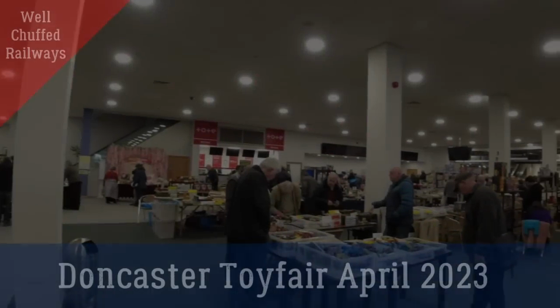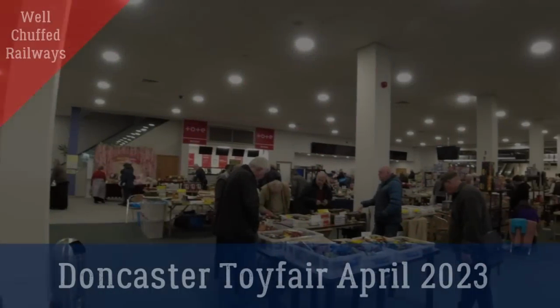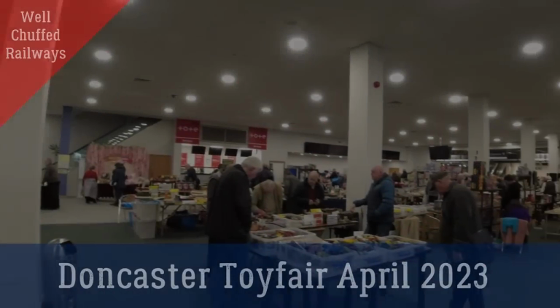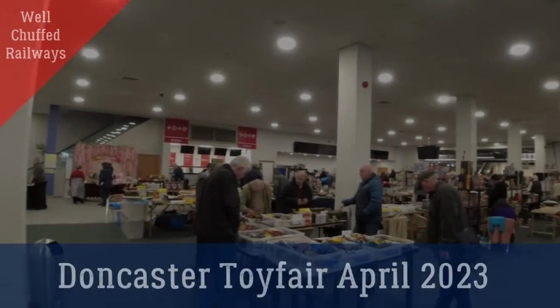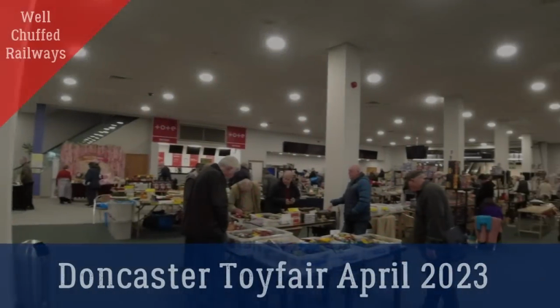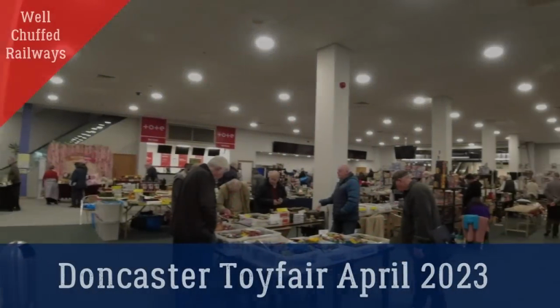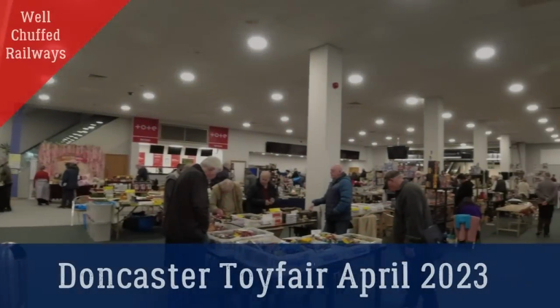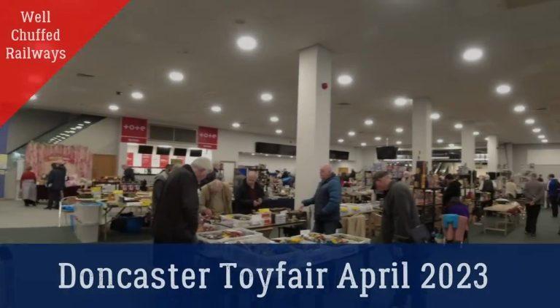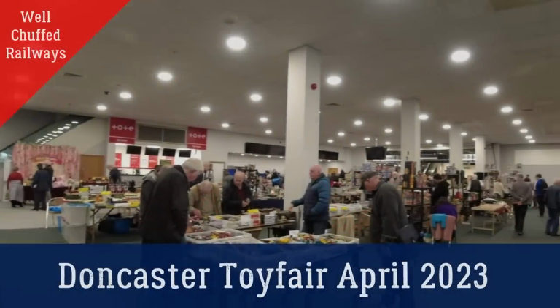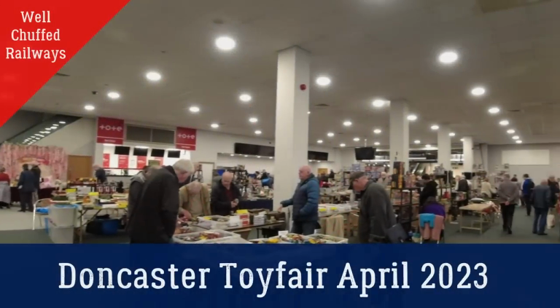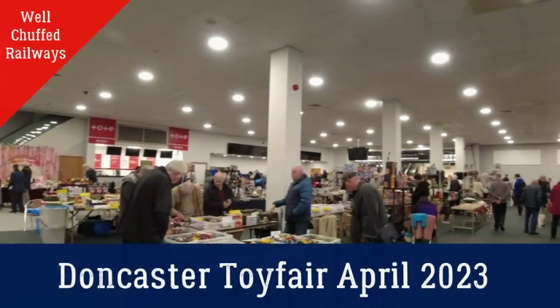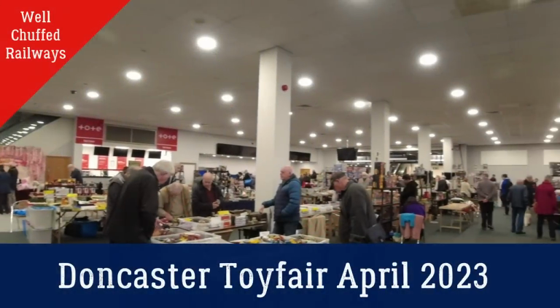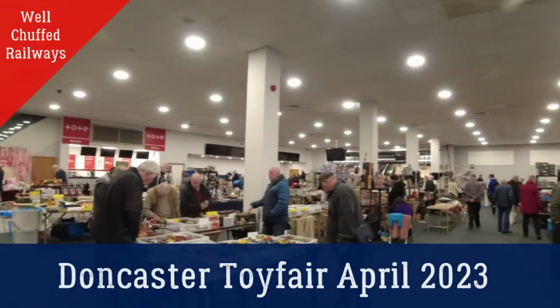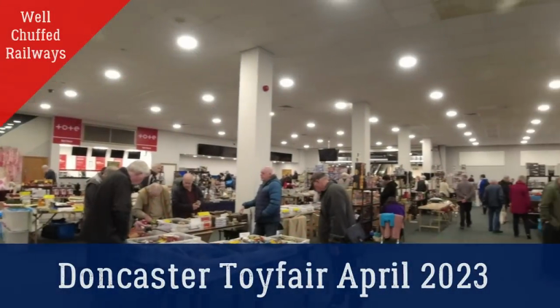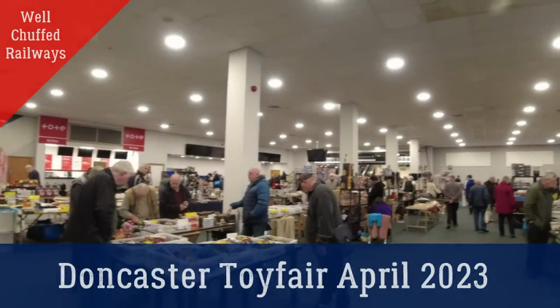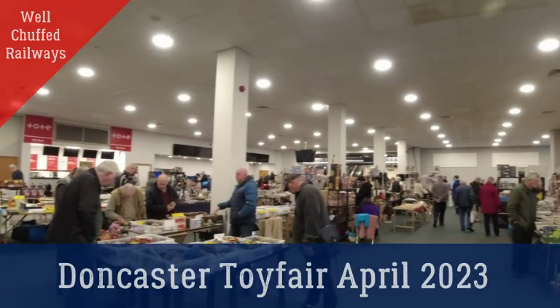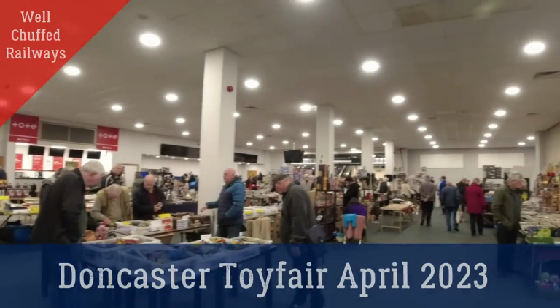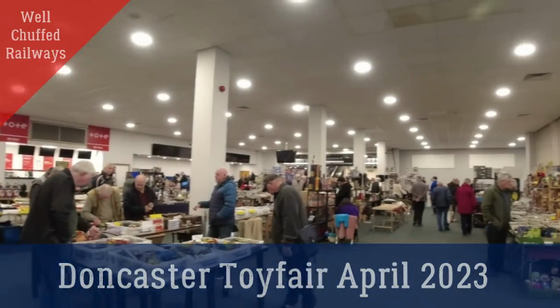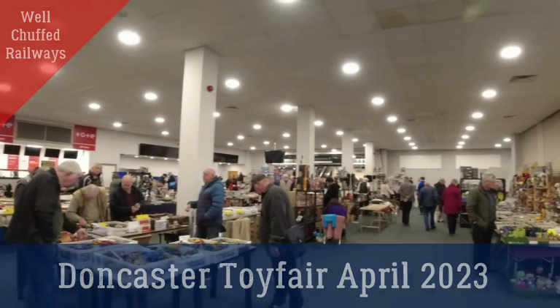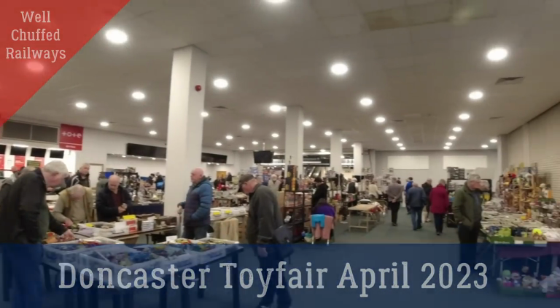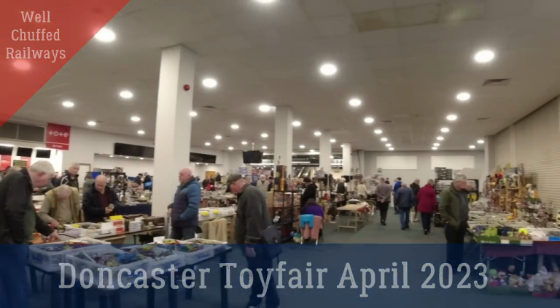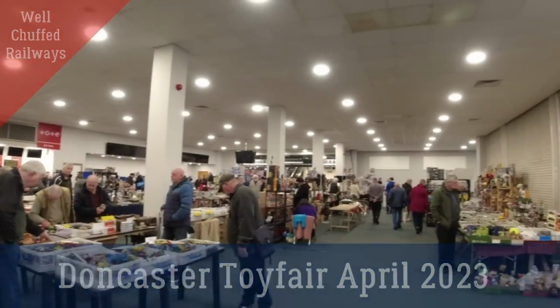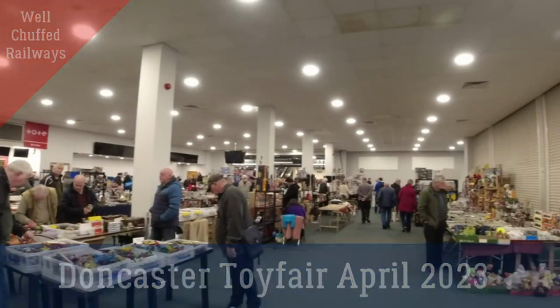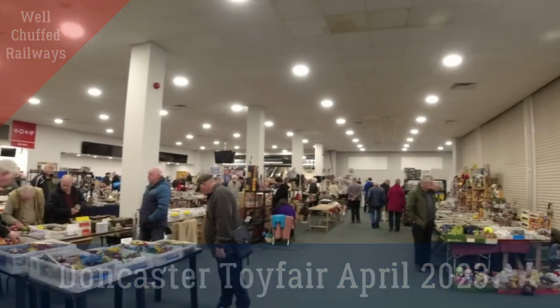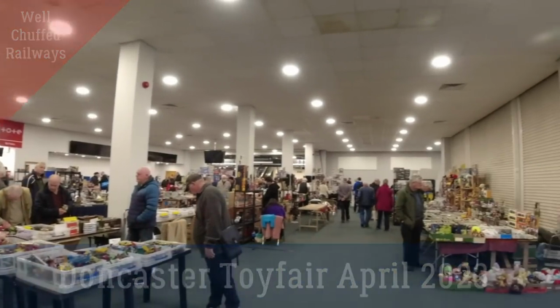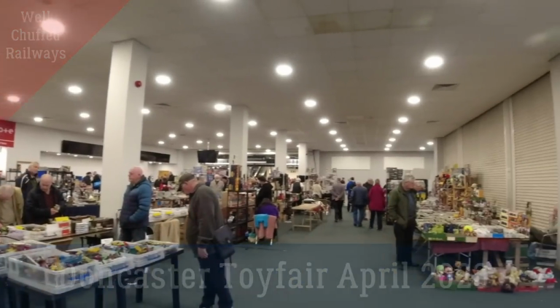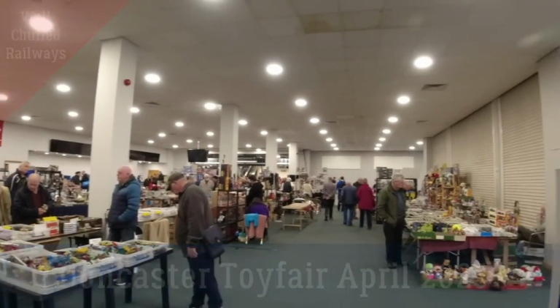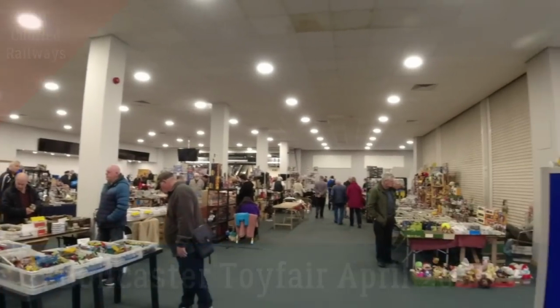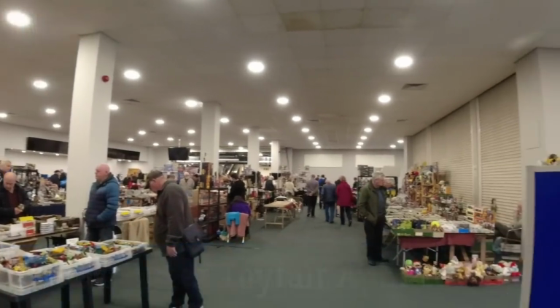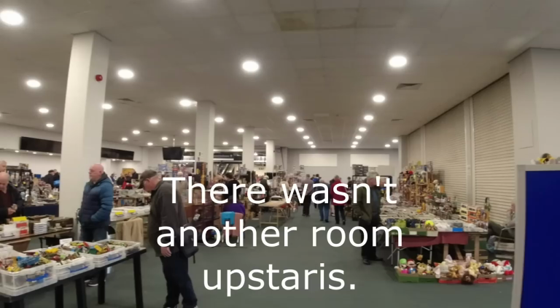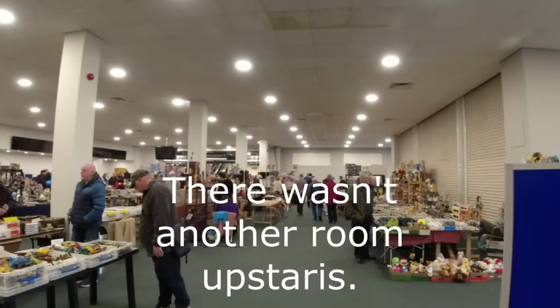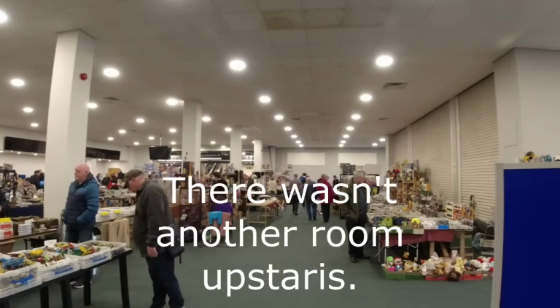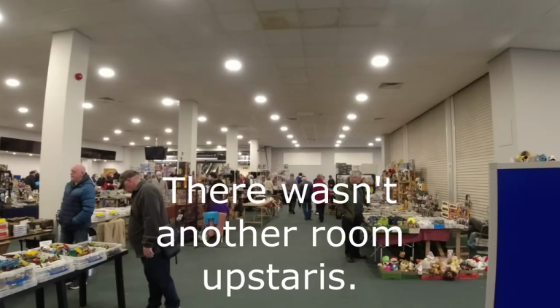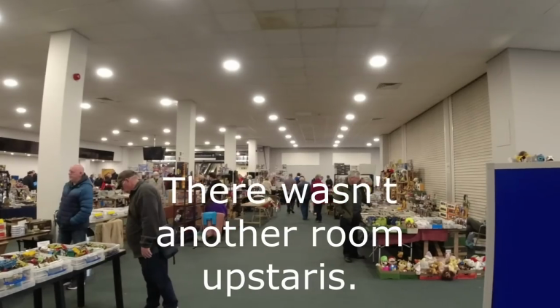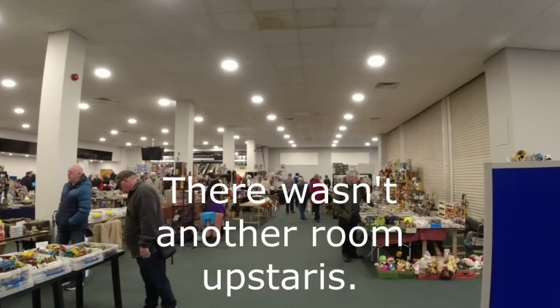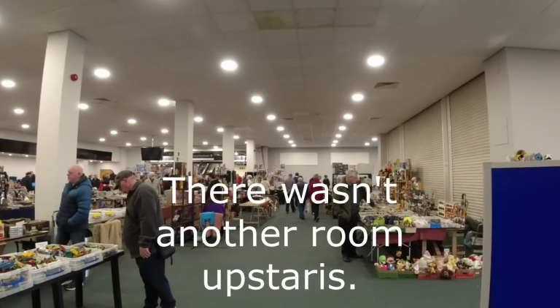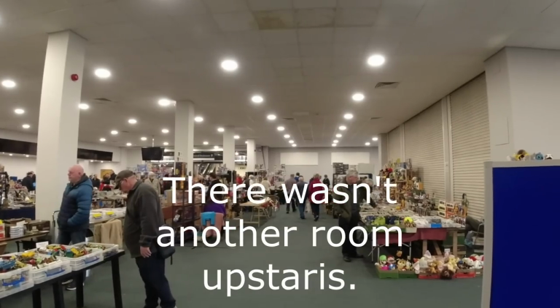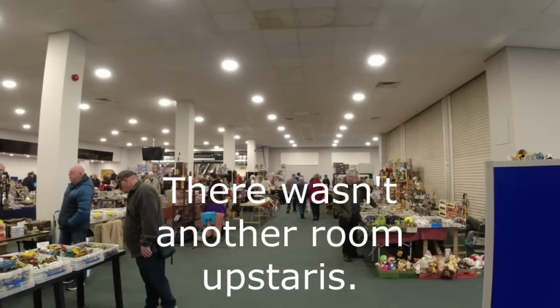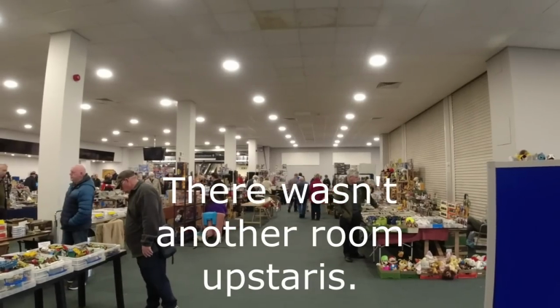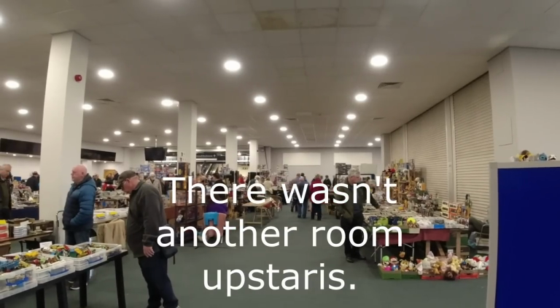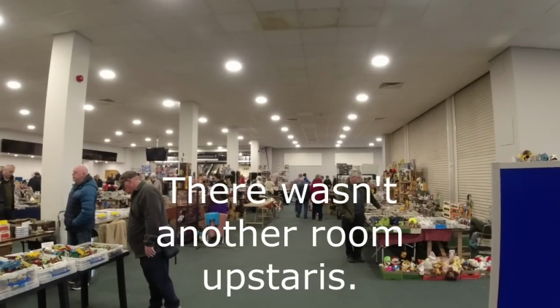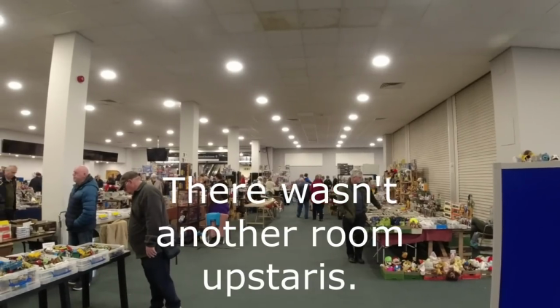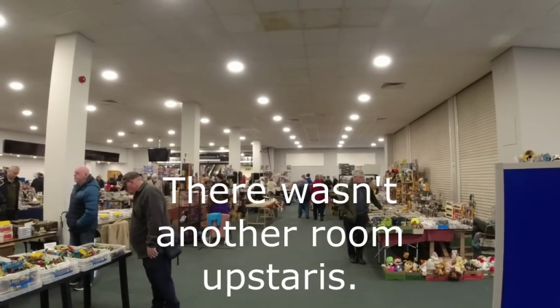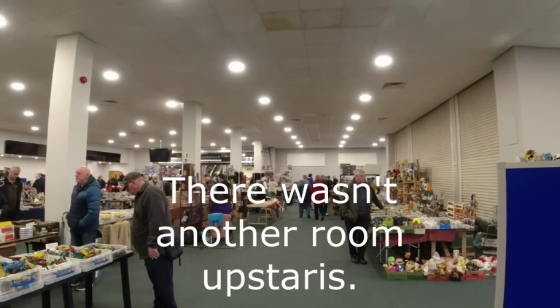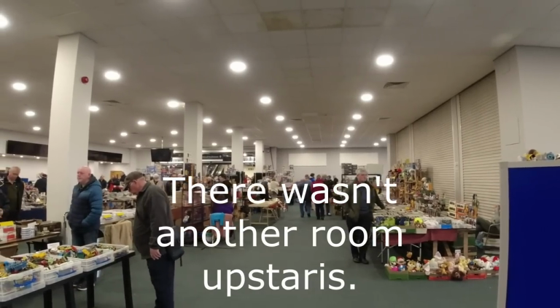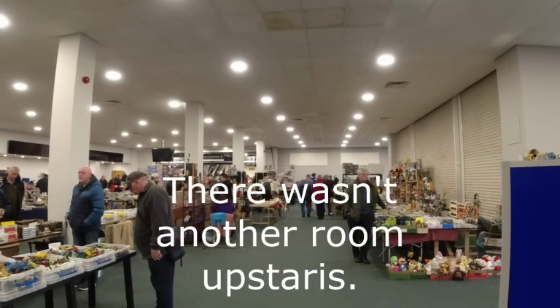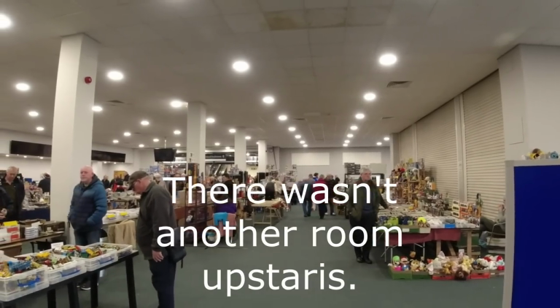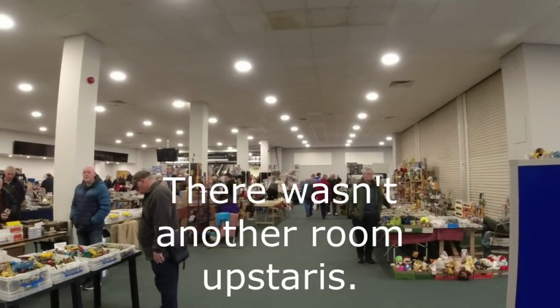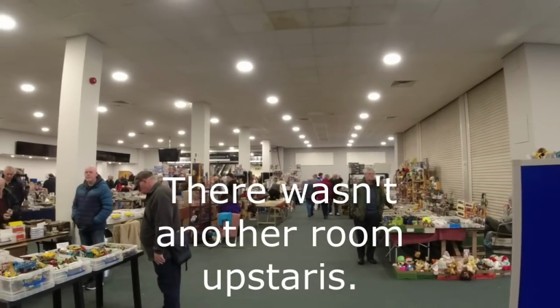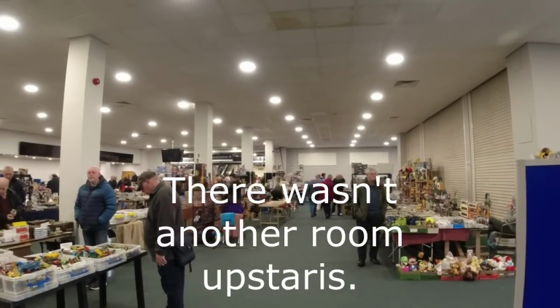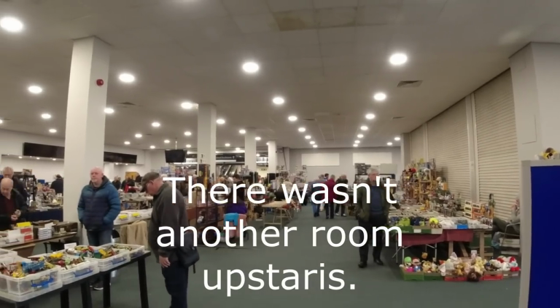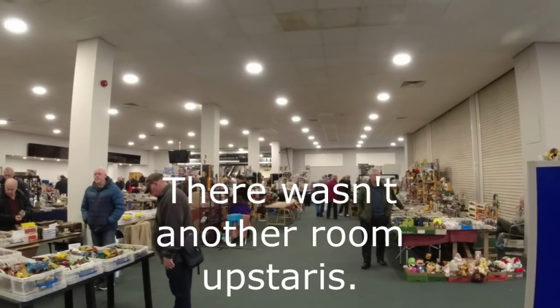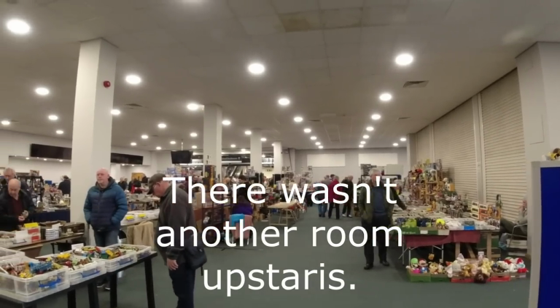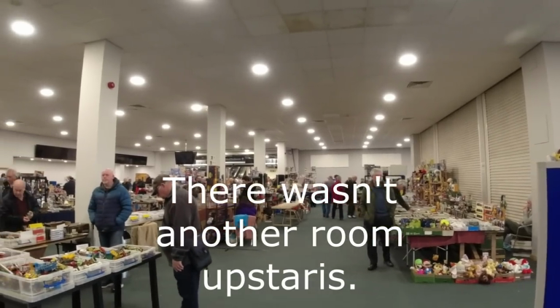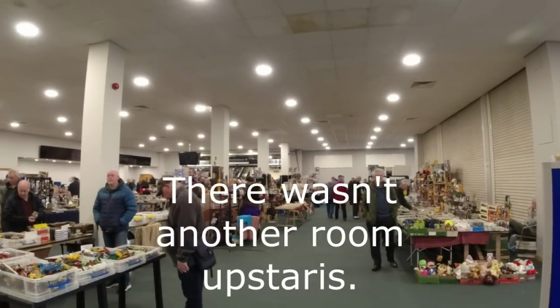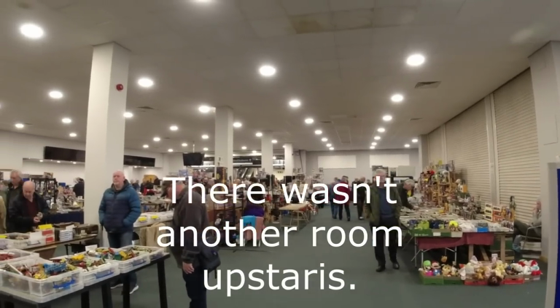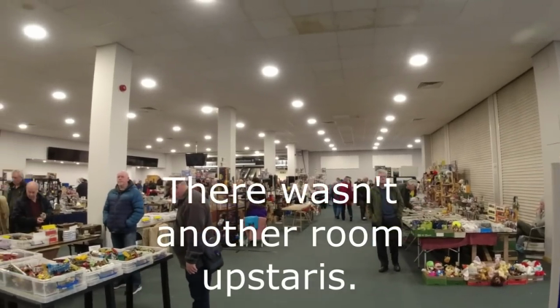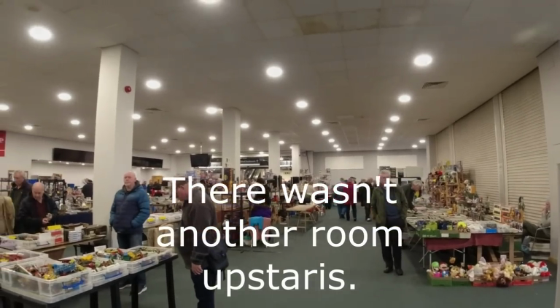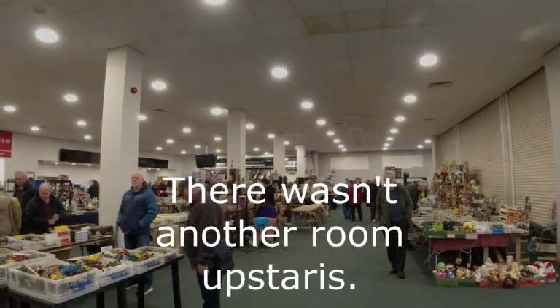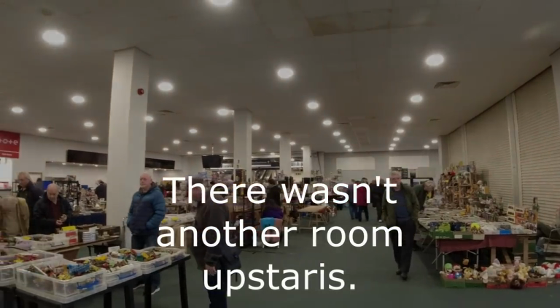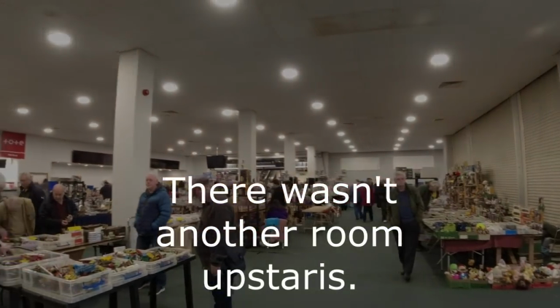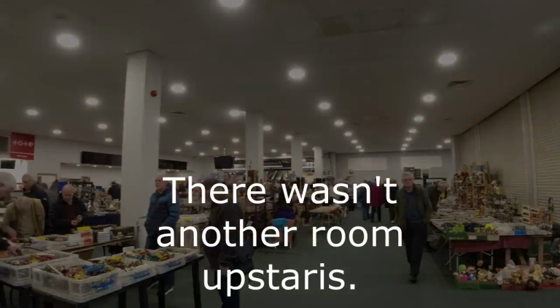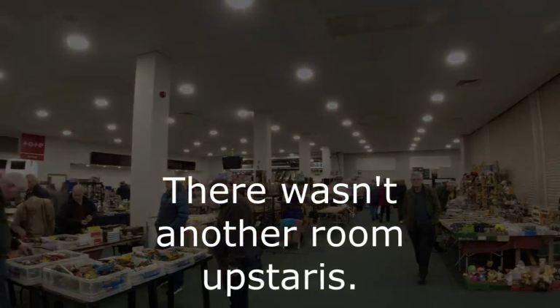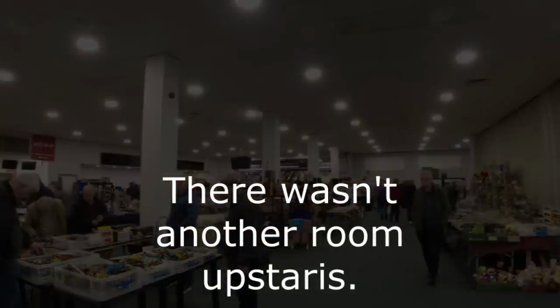So first time at Doncaster Toy Fair, and I think there's another room upstairs where there is some stuff.